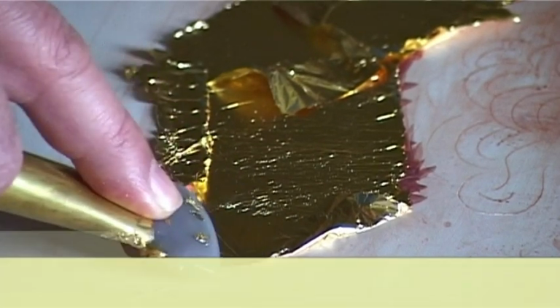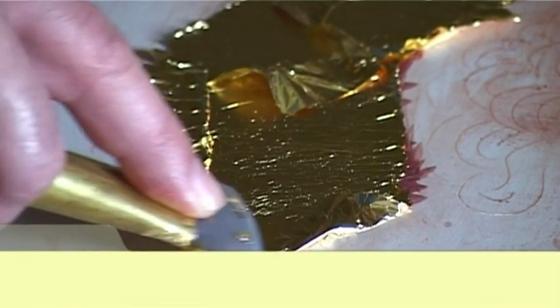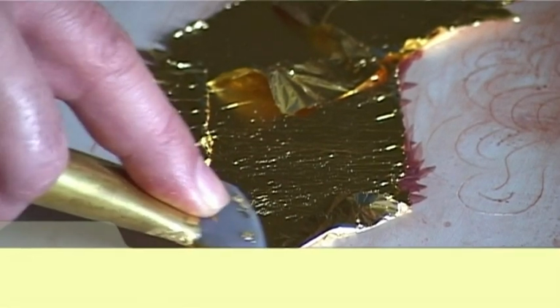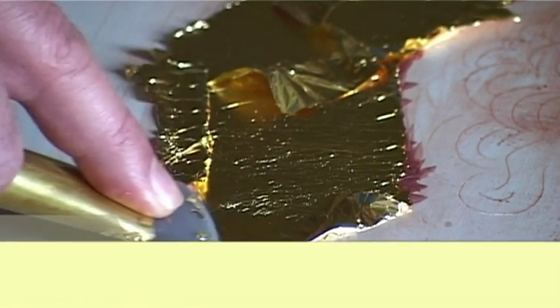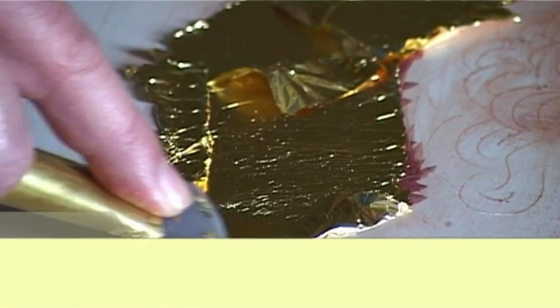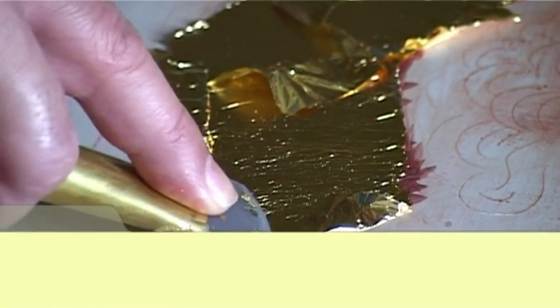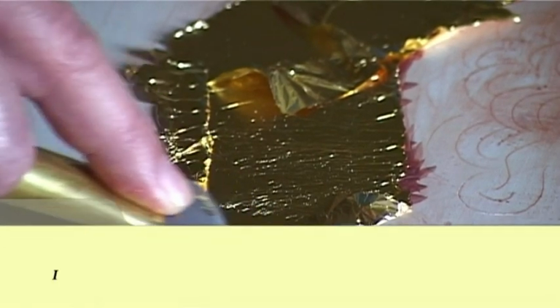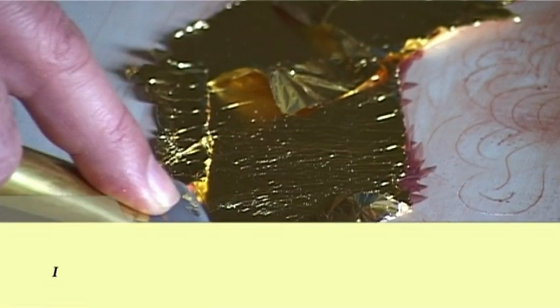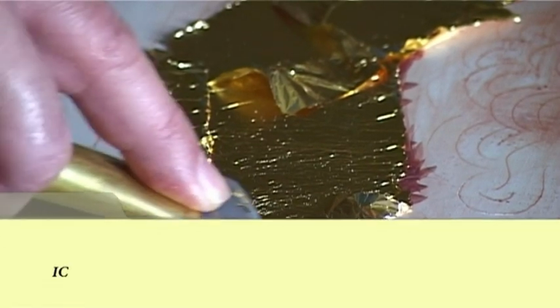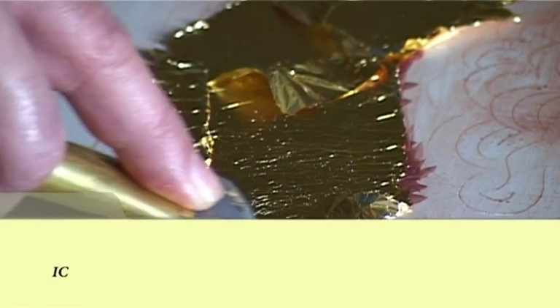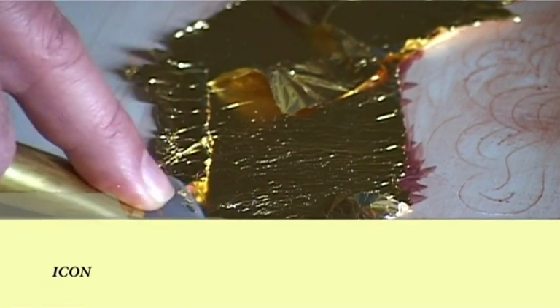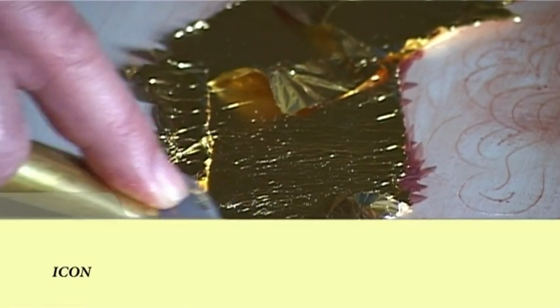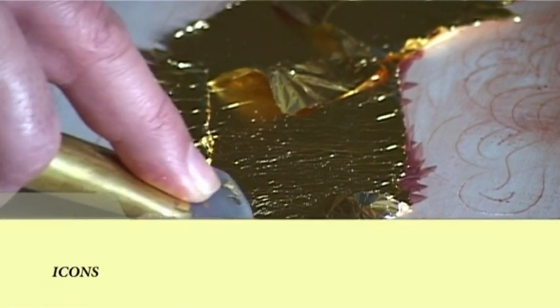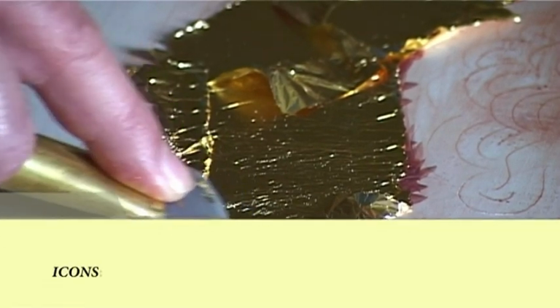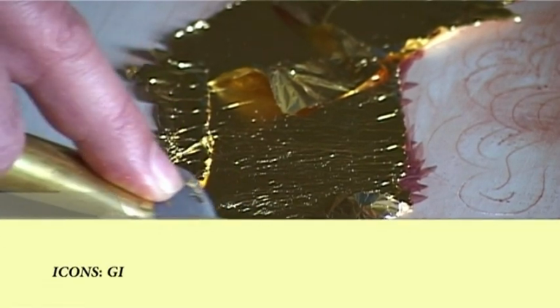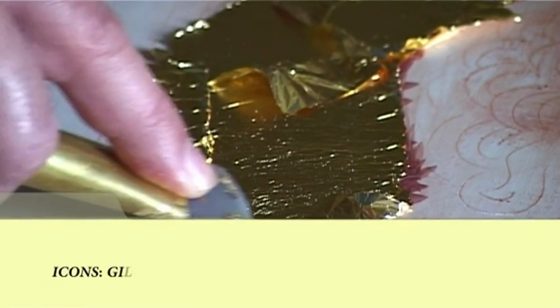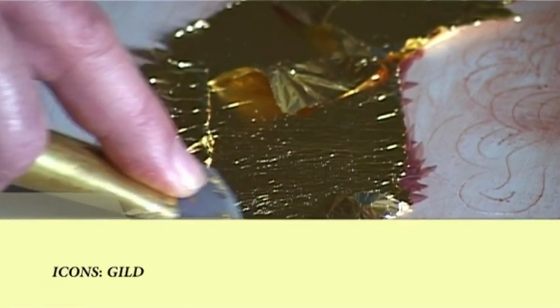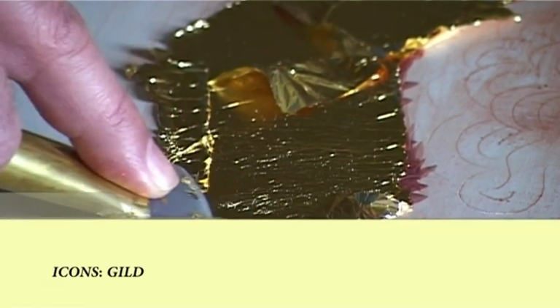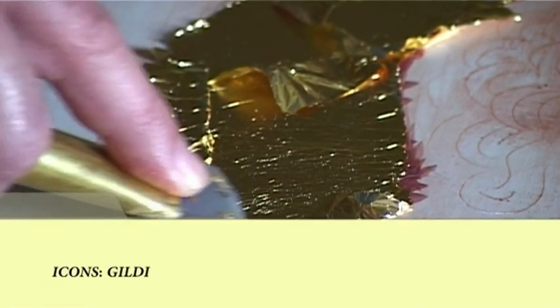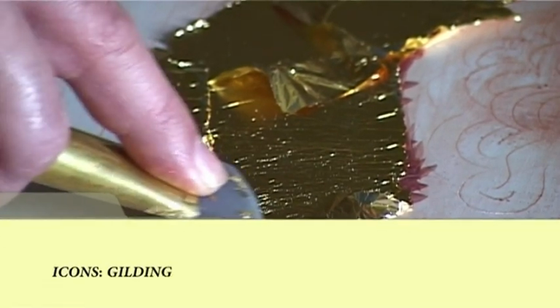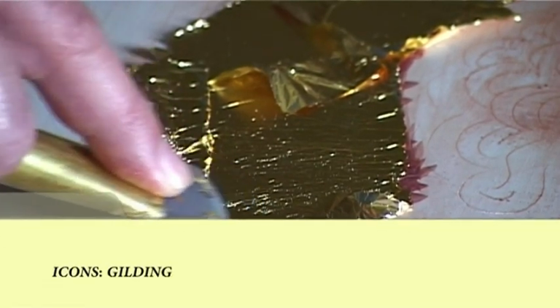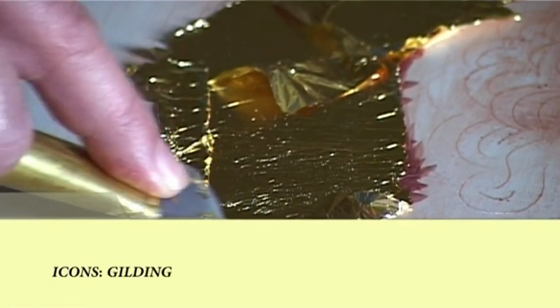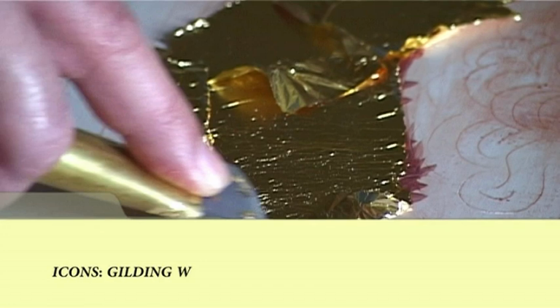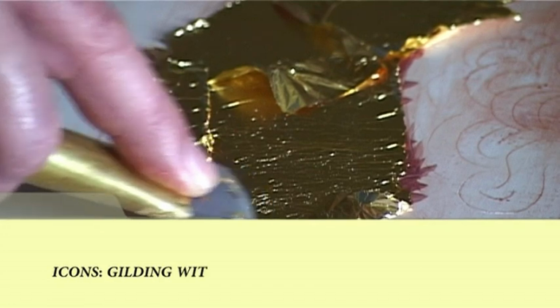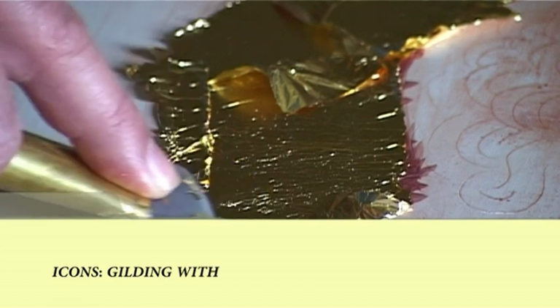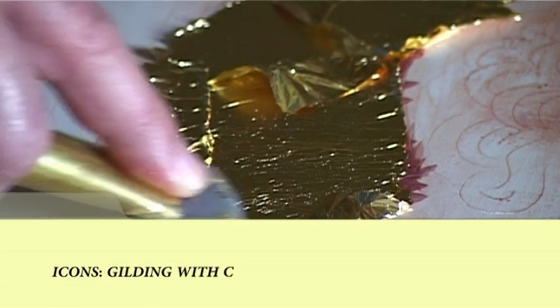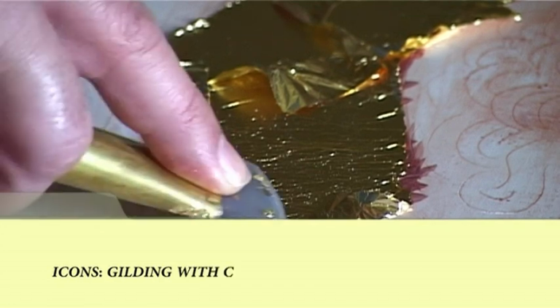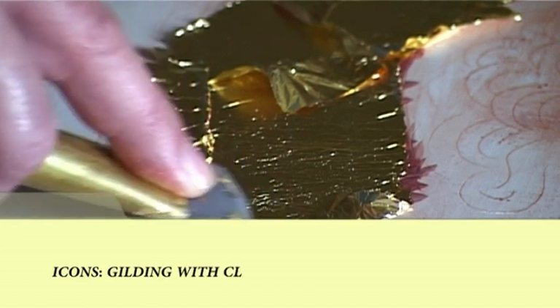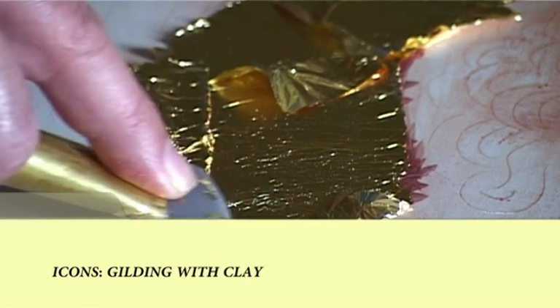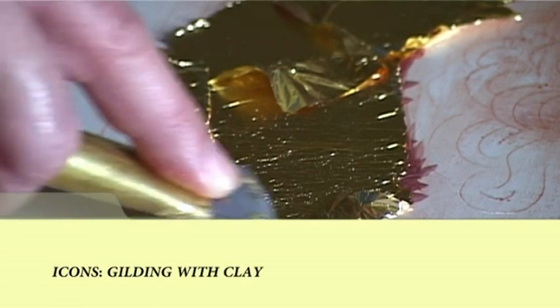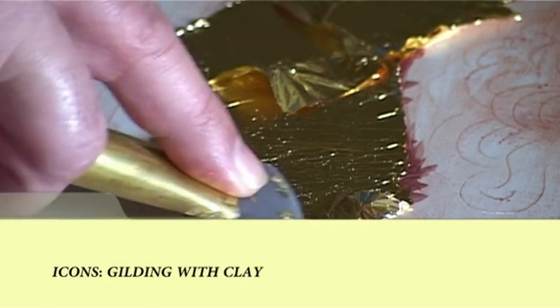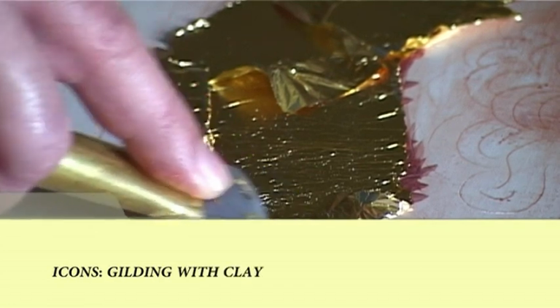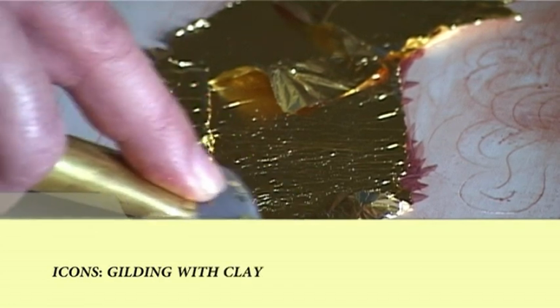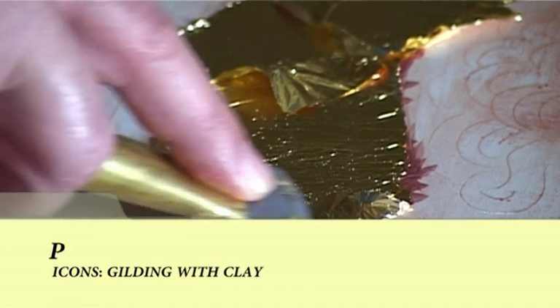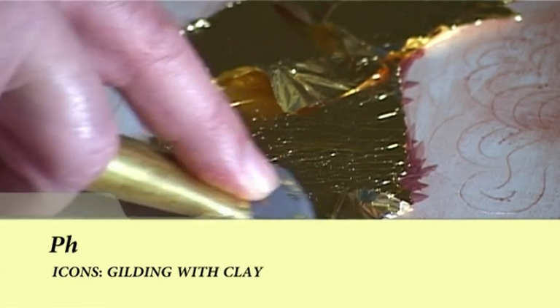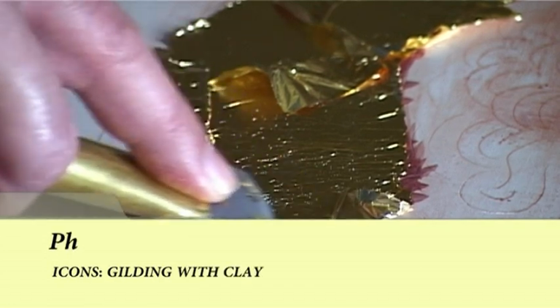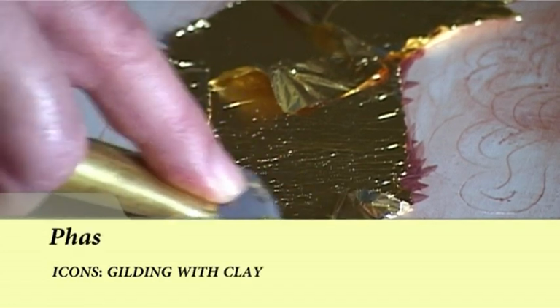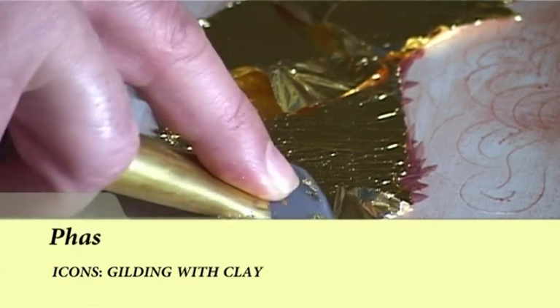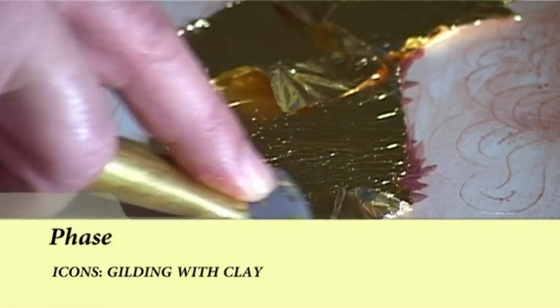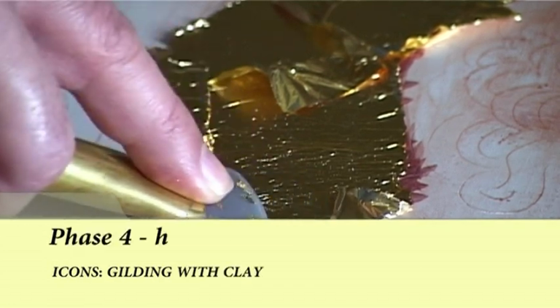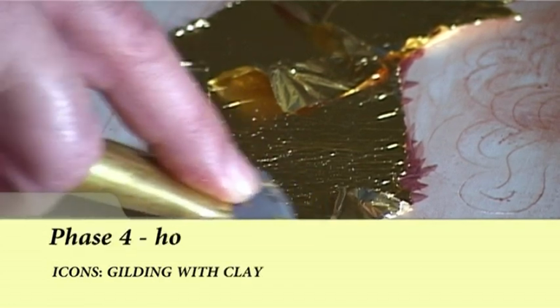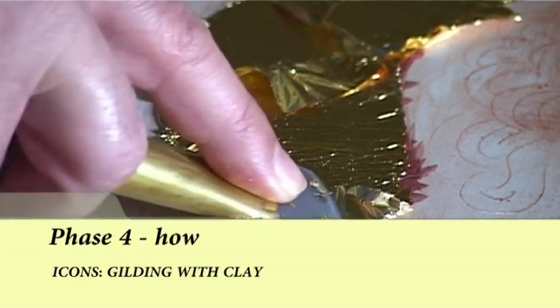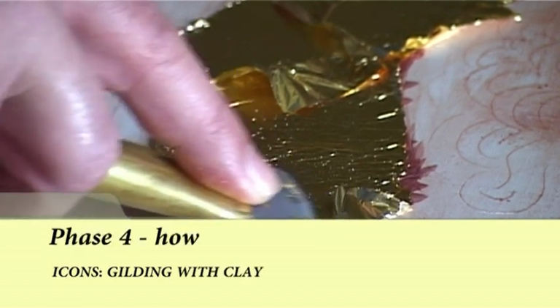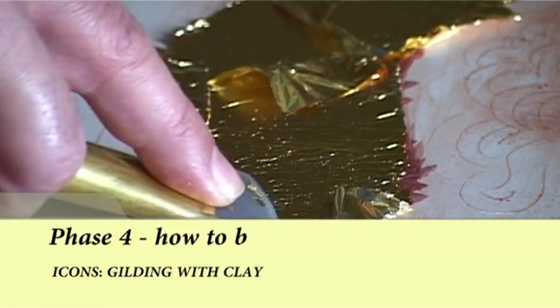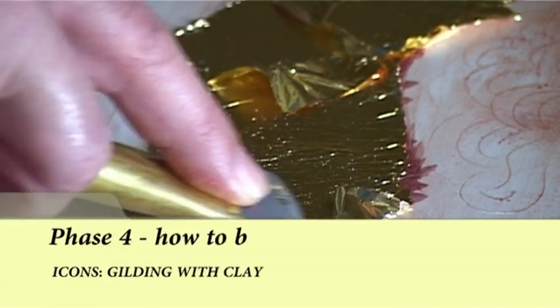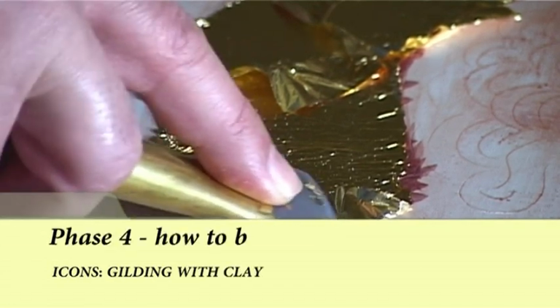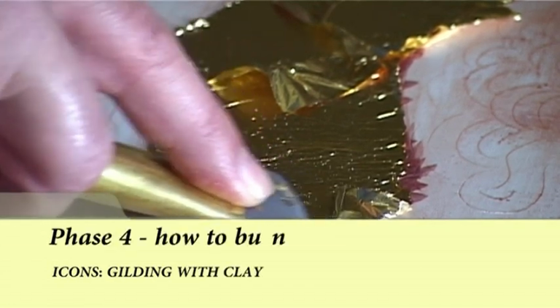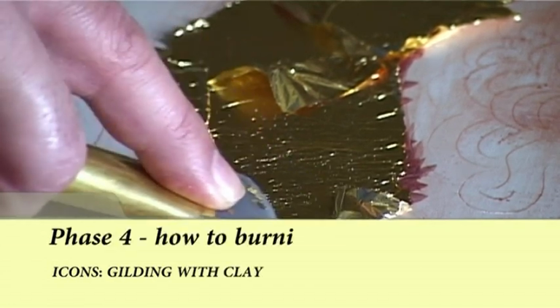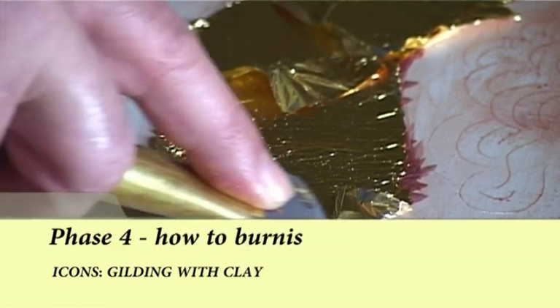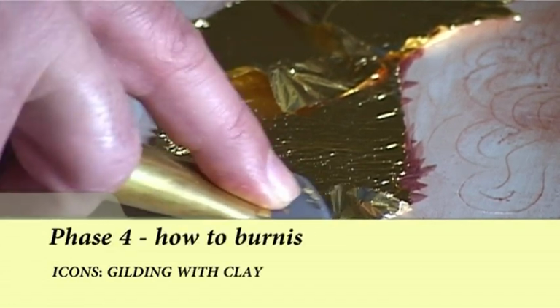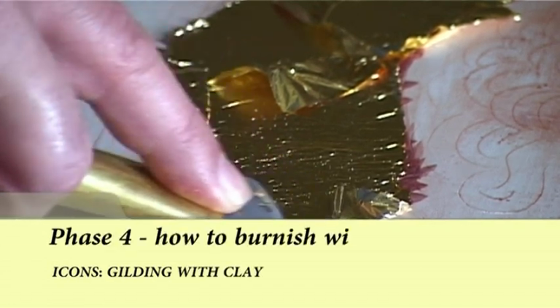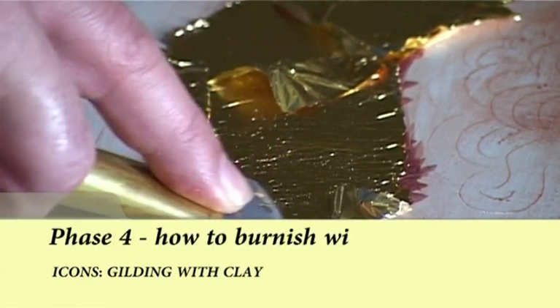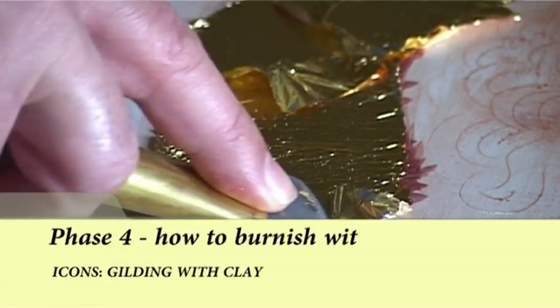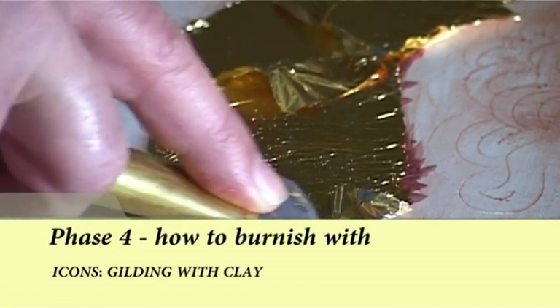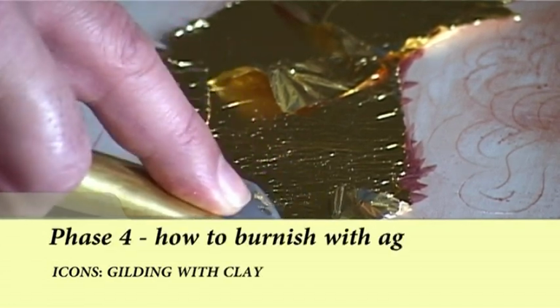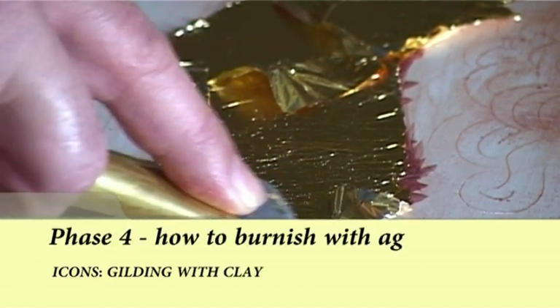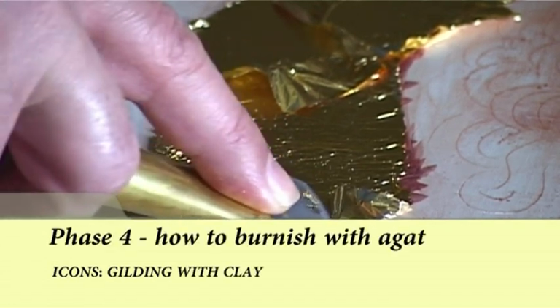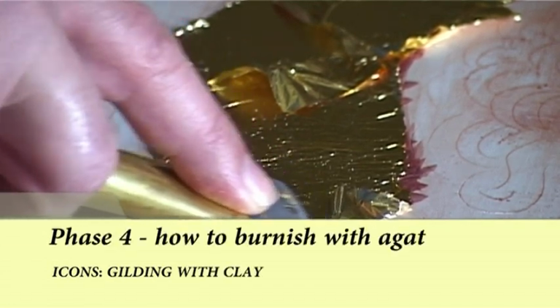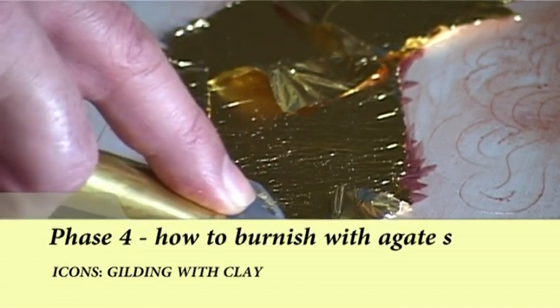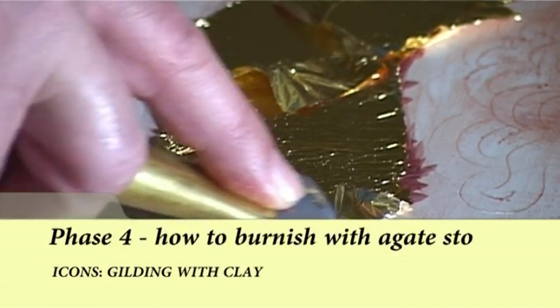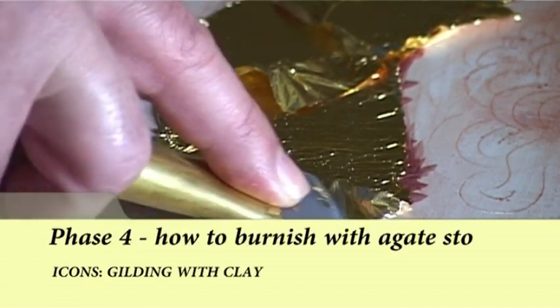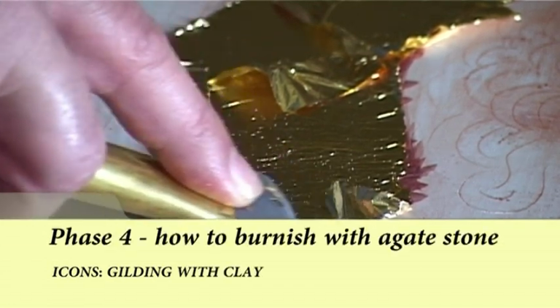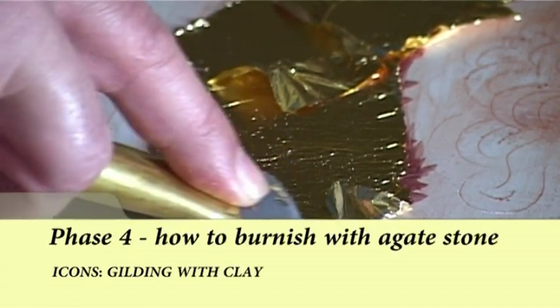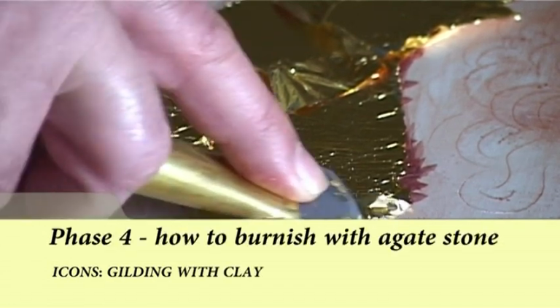When you finish applying the leaf, wait a half hour to three hours, then burnish with an agate stone.